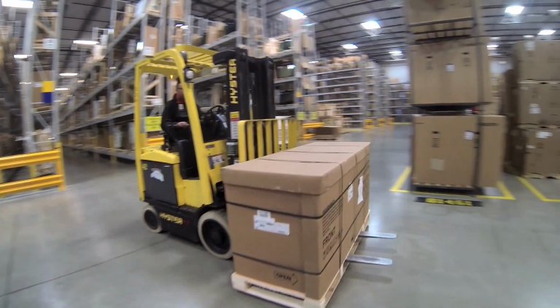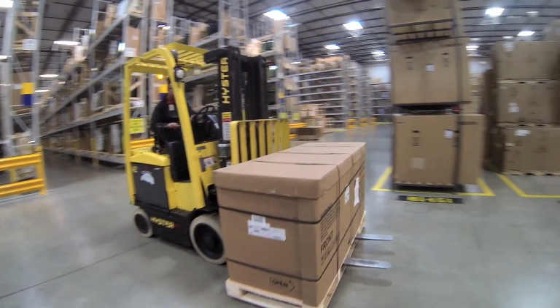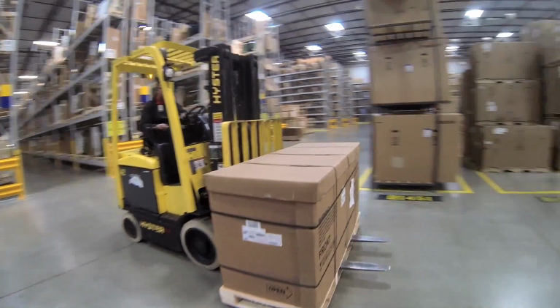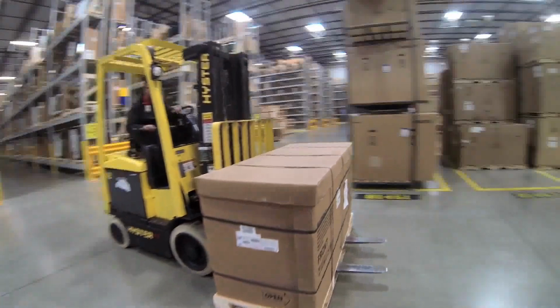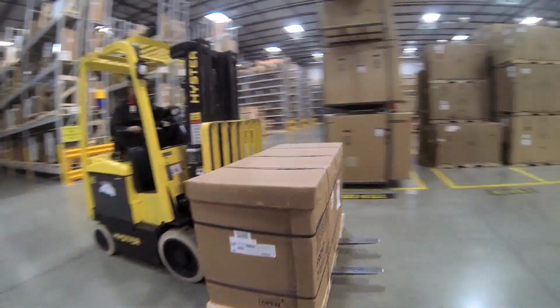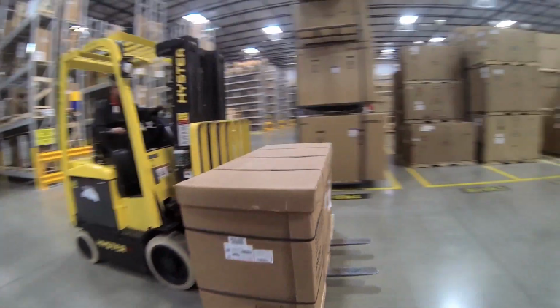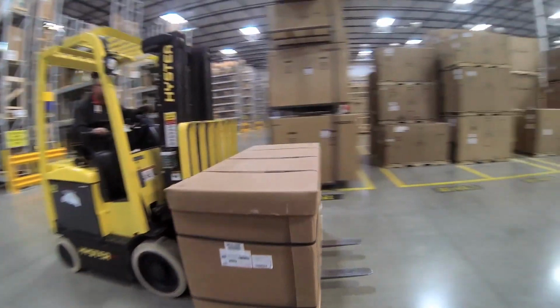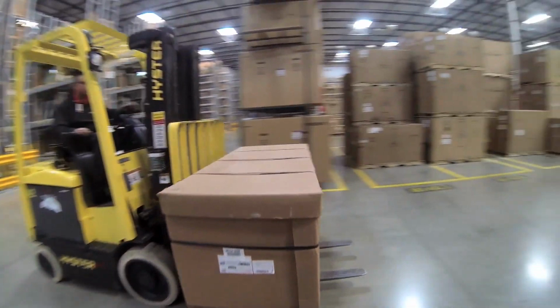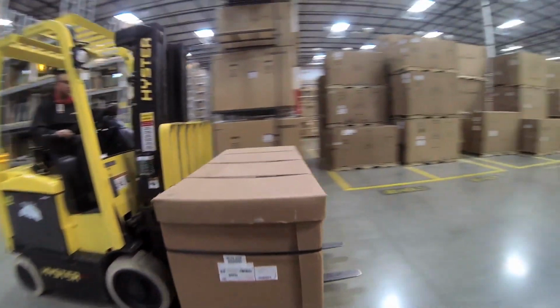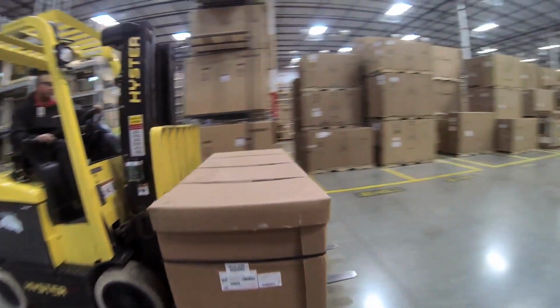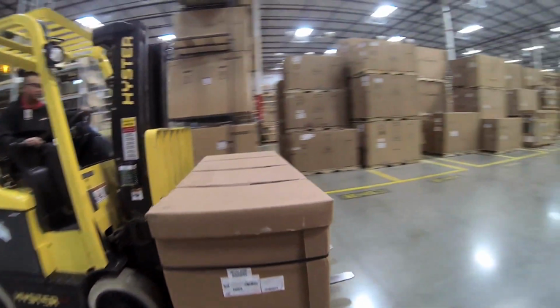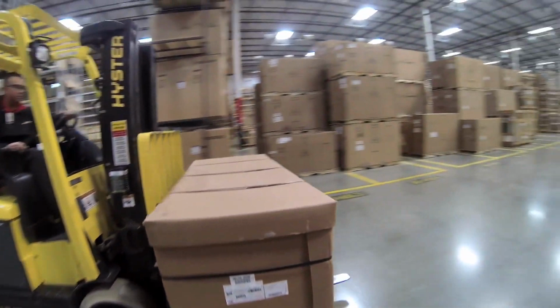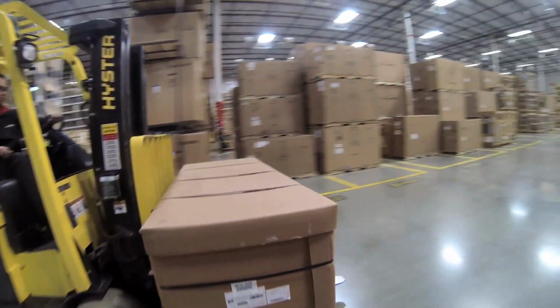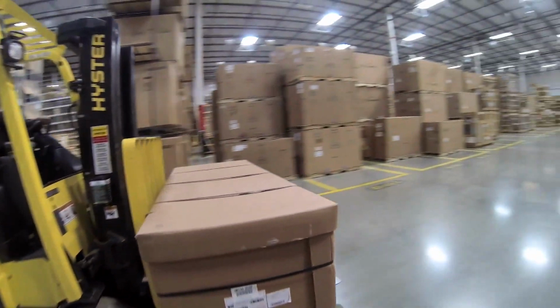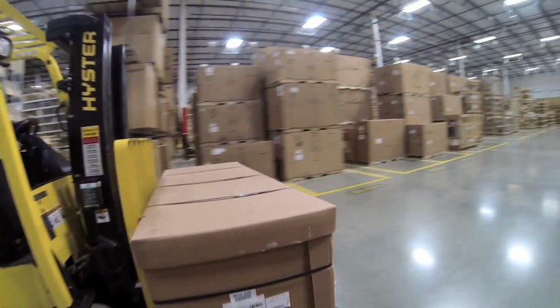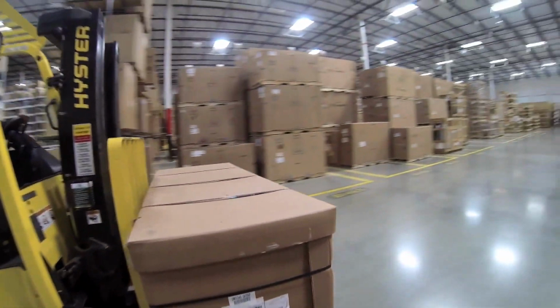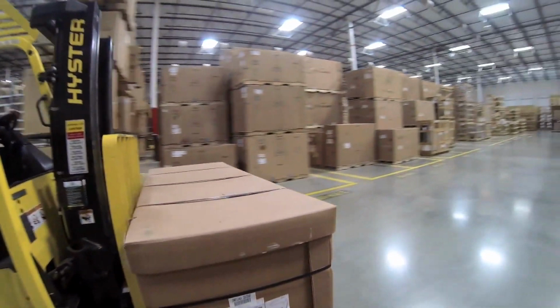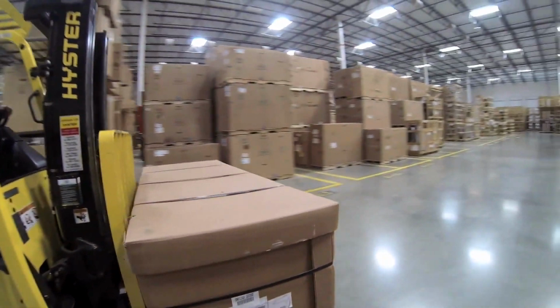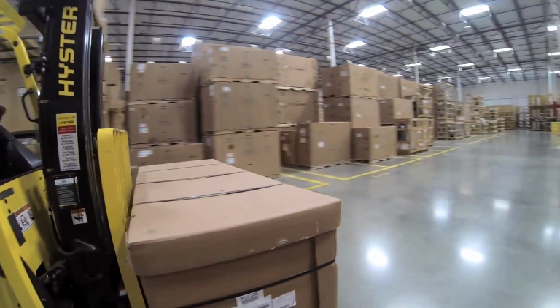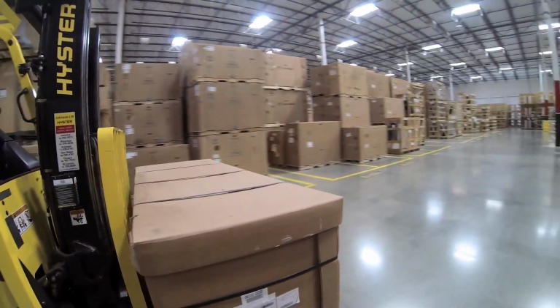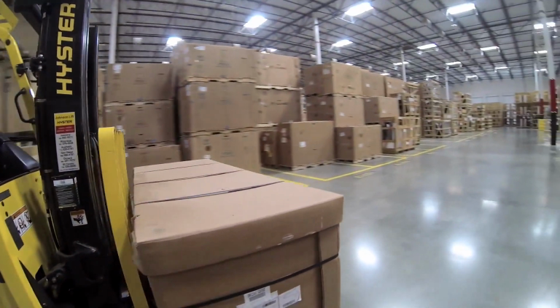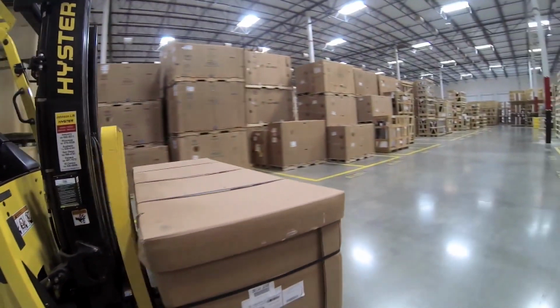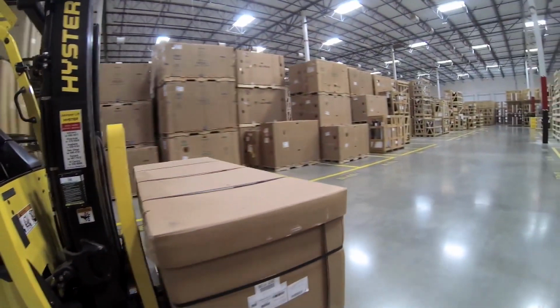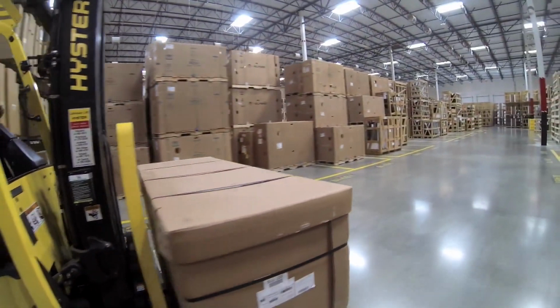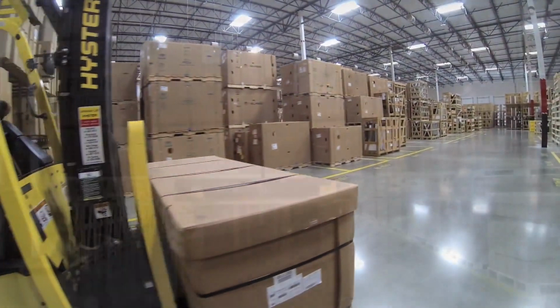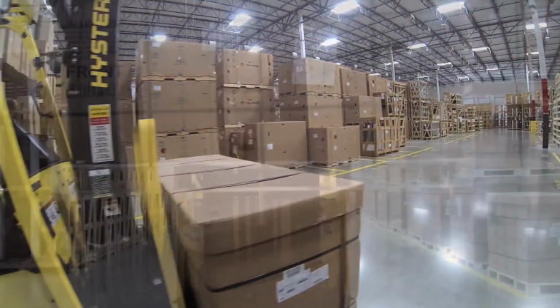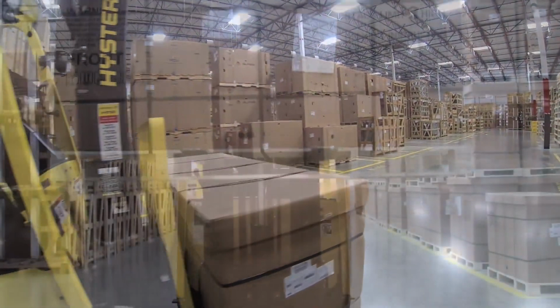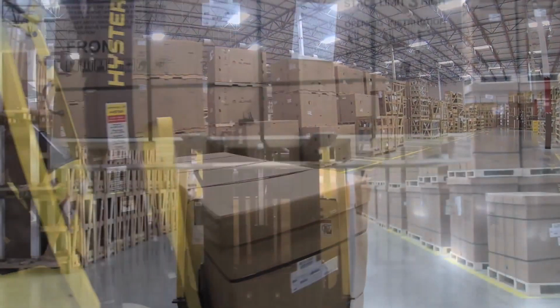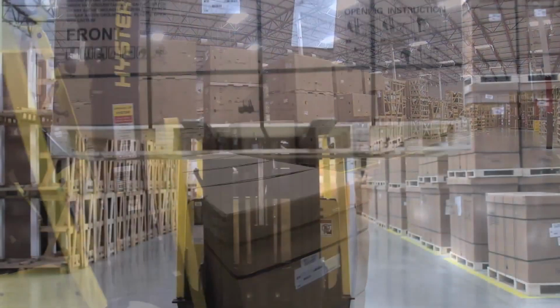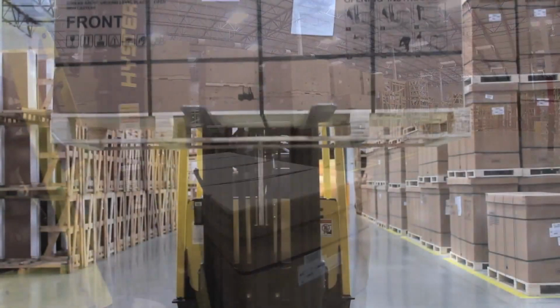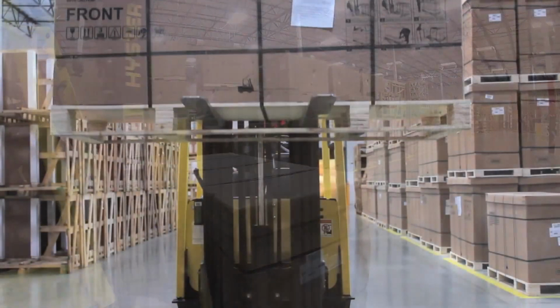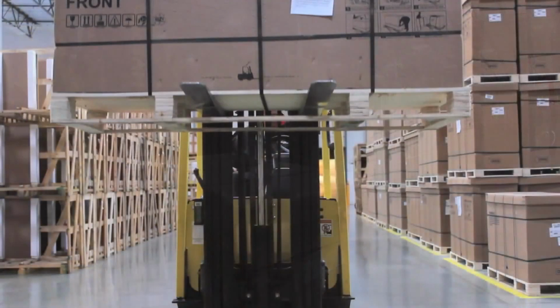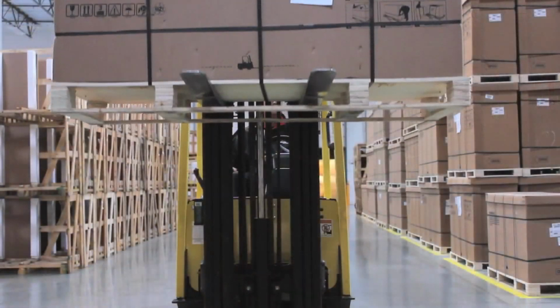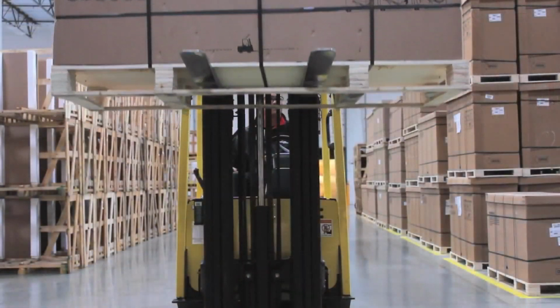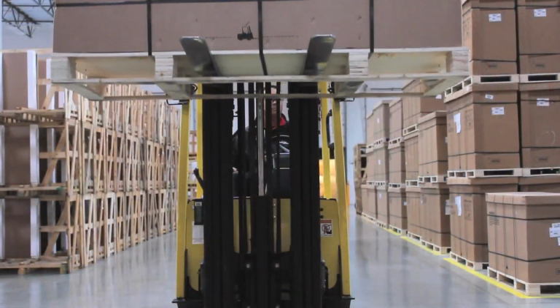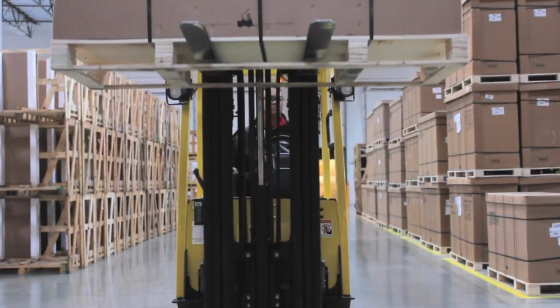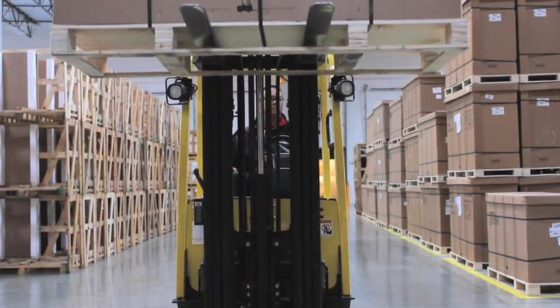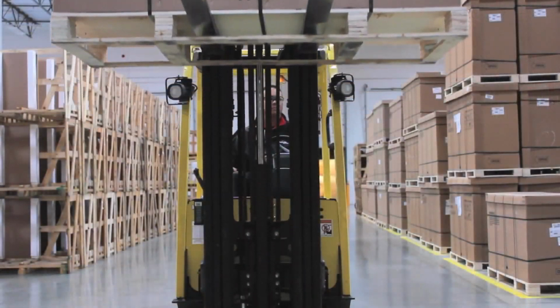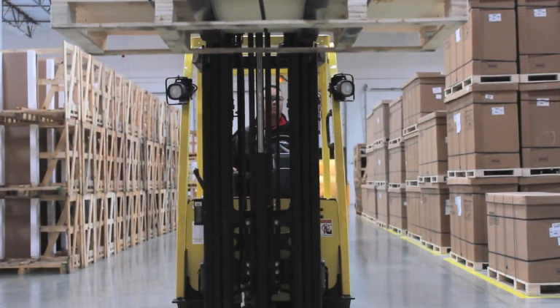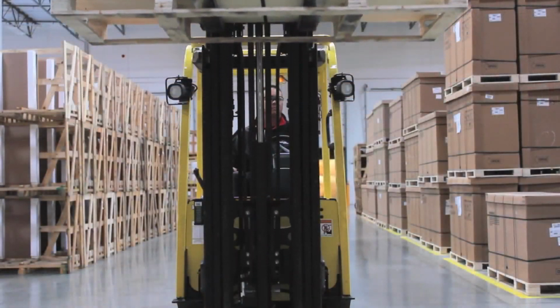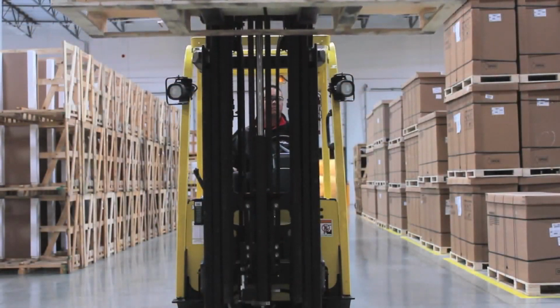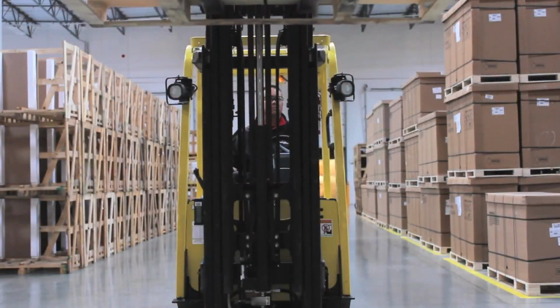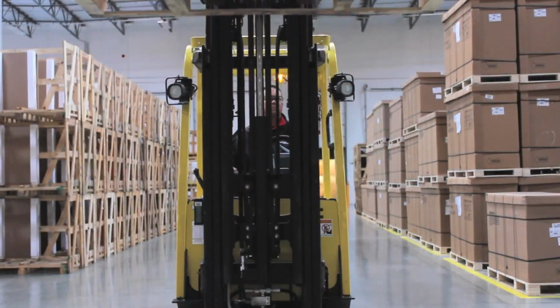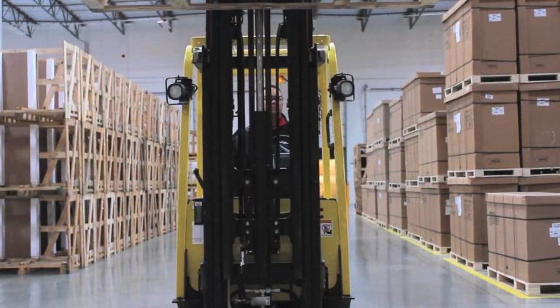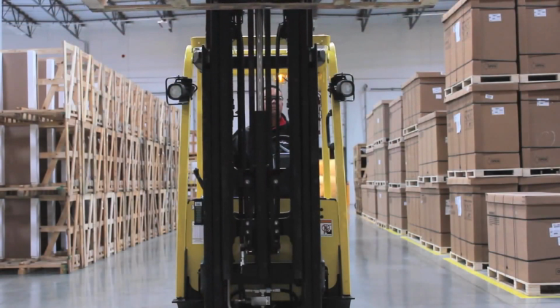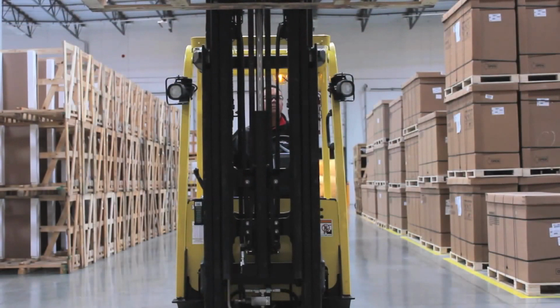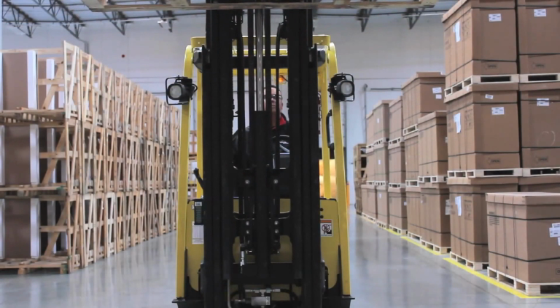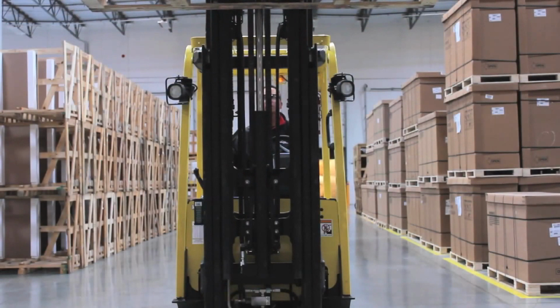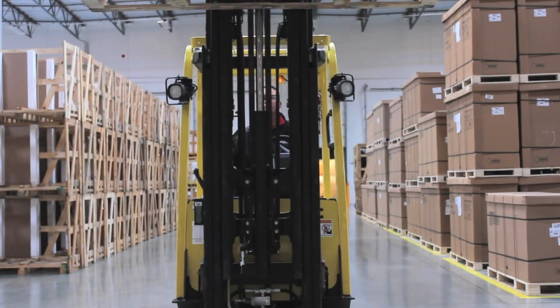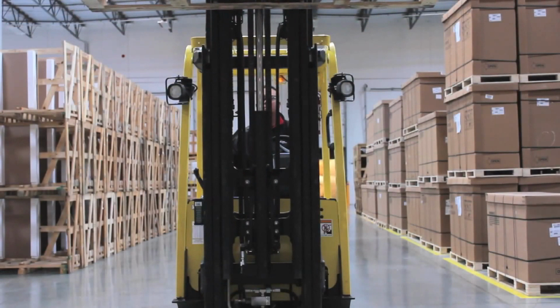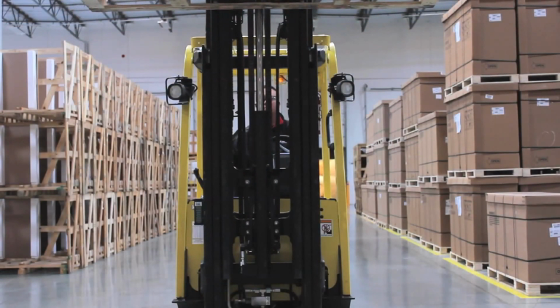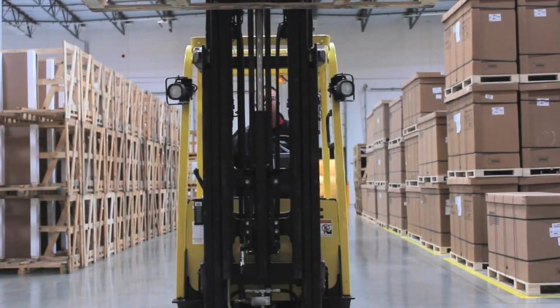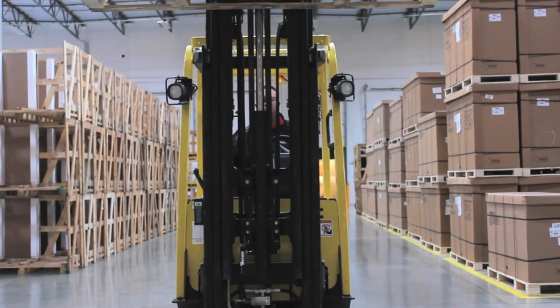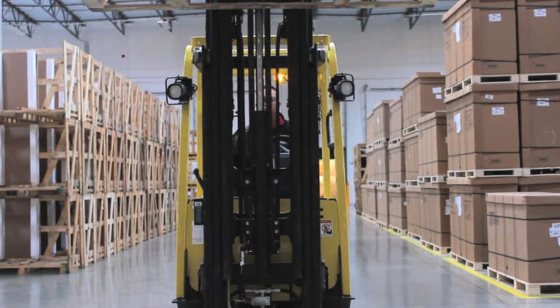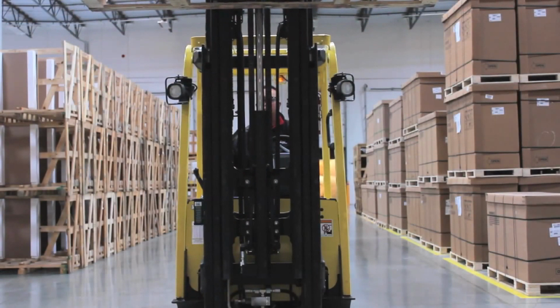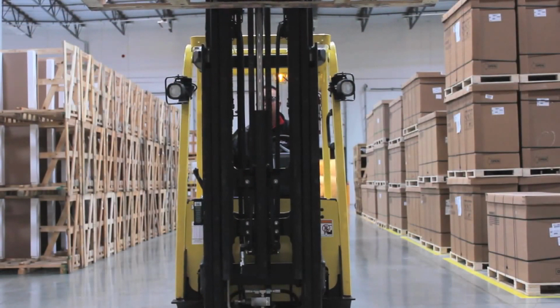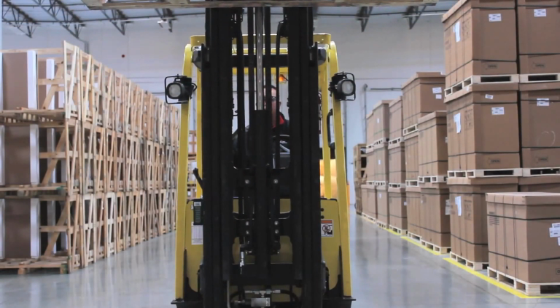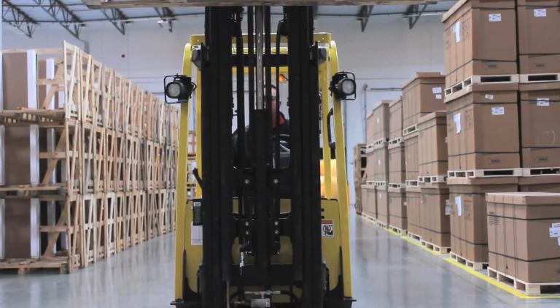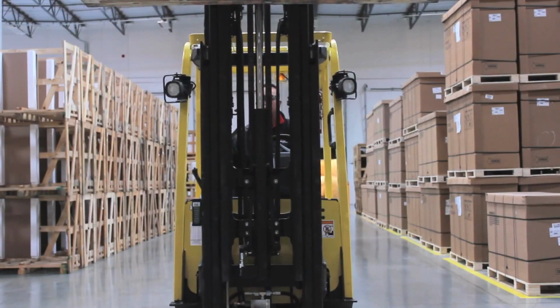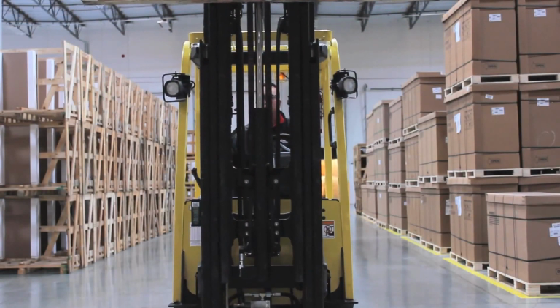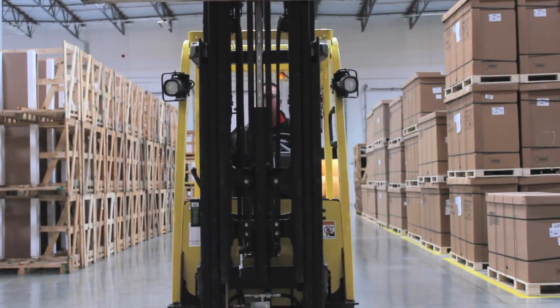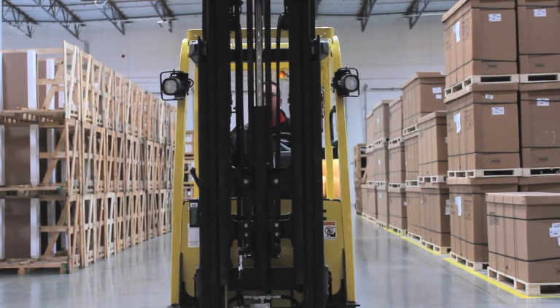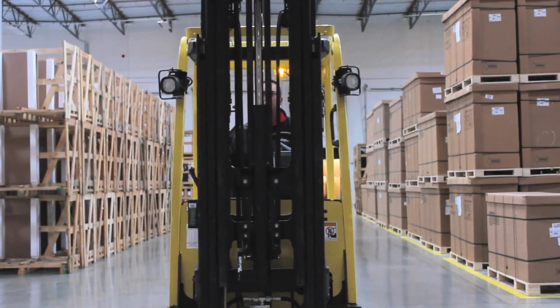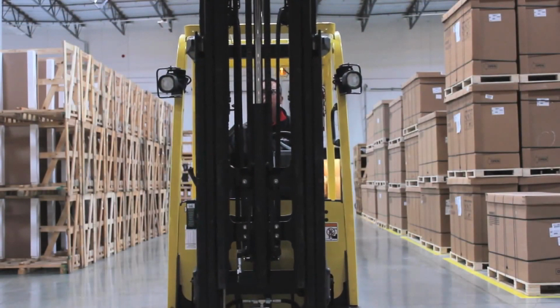With 25 years of teaching forklift operator training classes, we know that one of the most difficult things about driving a forklift is knowing whether your forks are level.